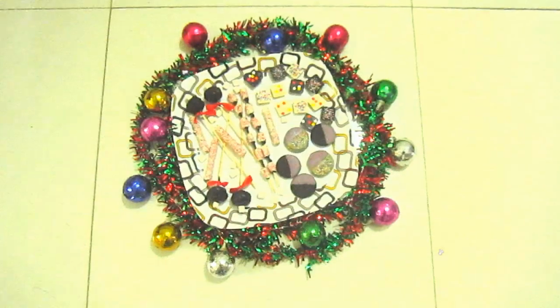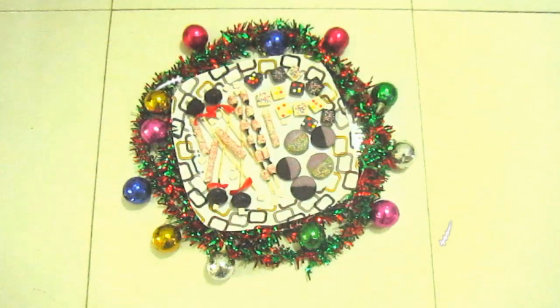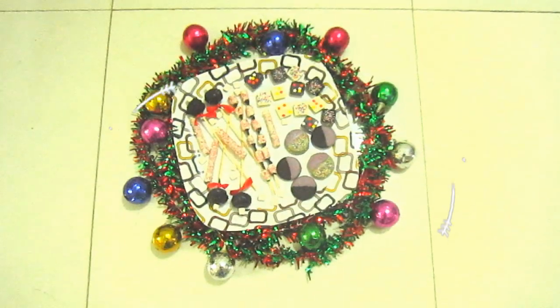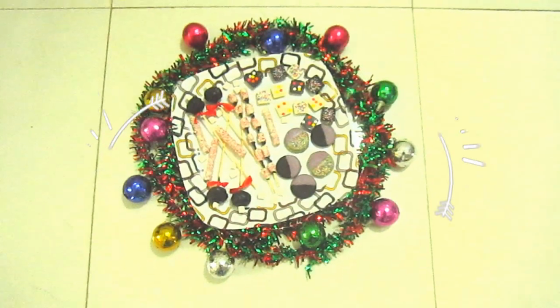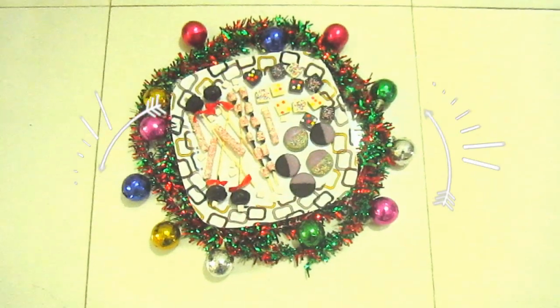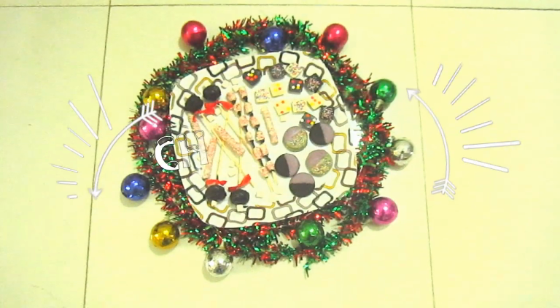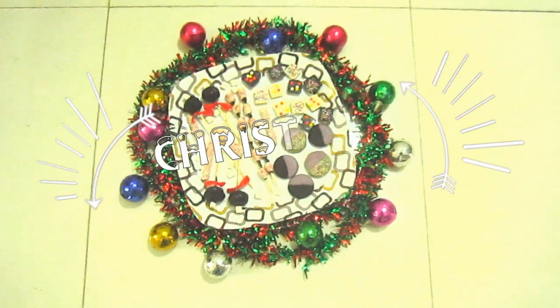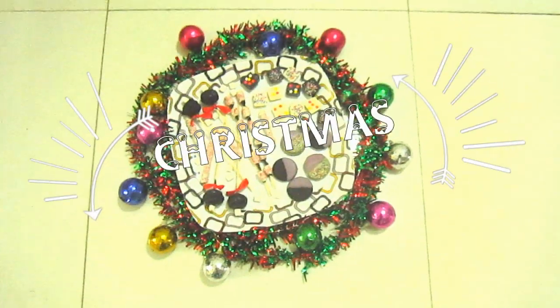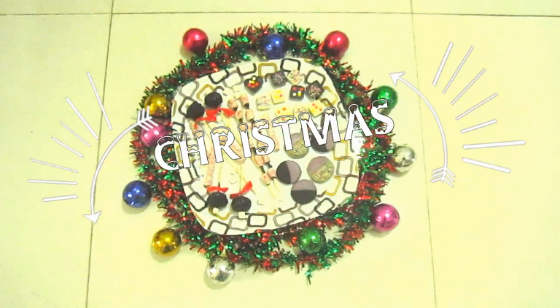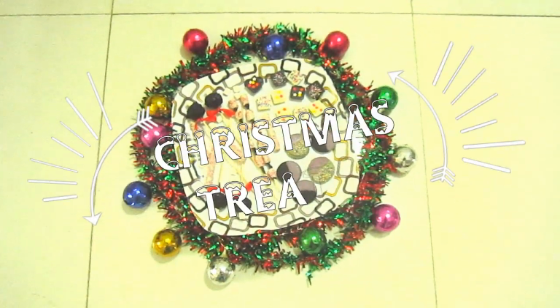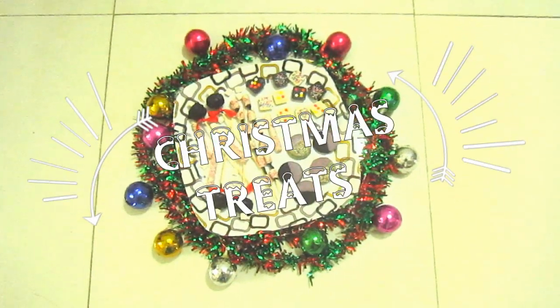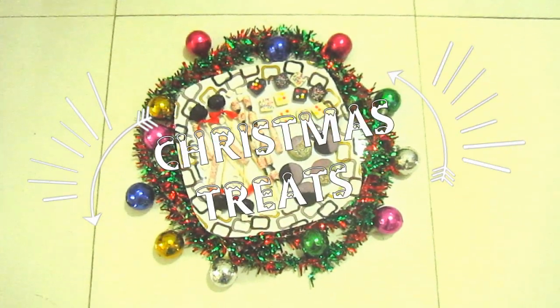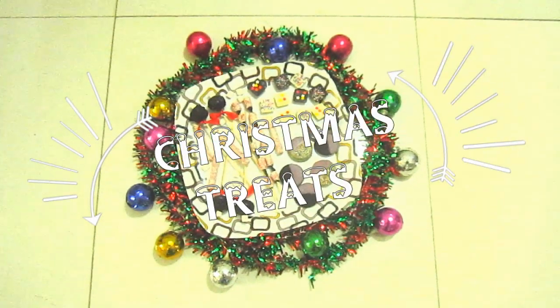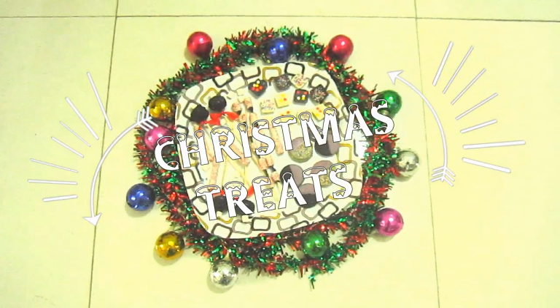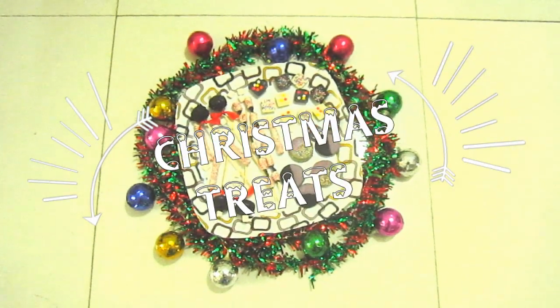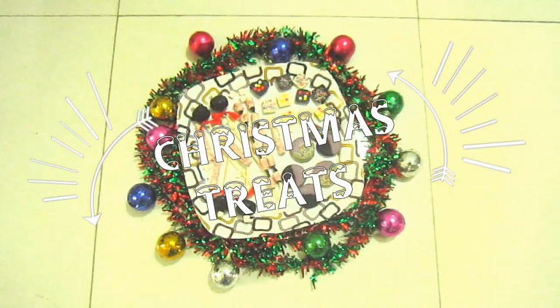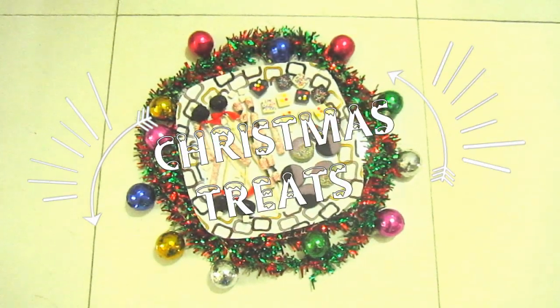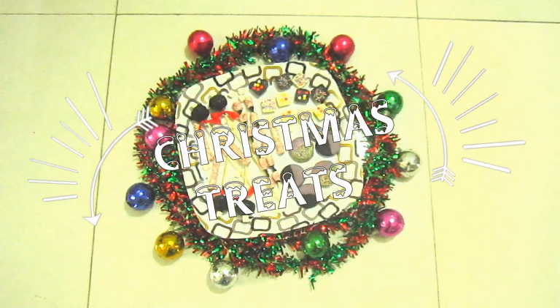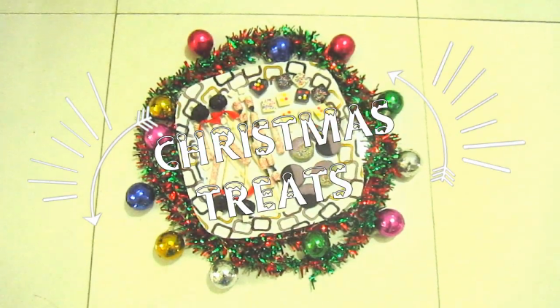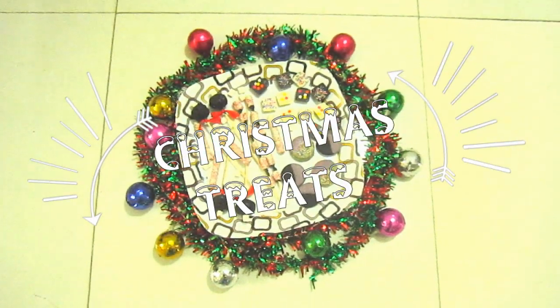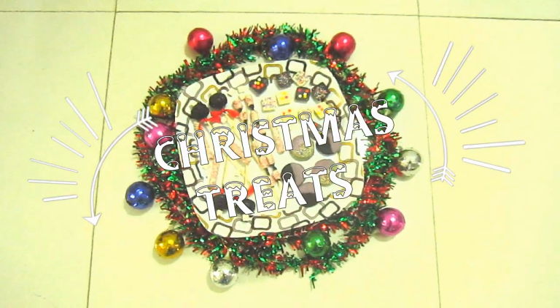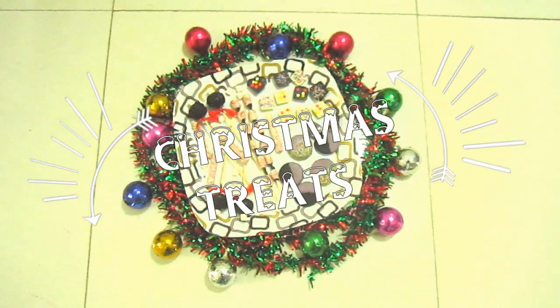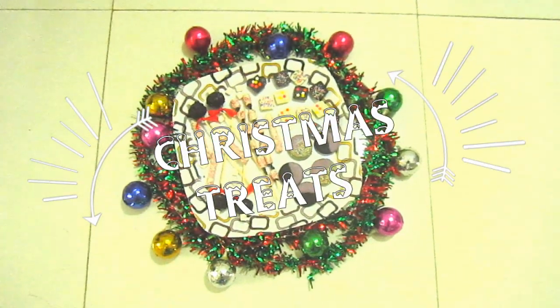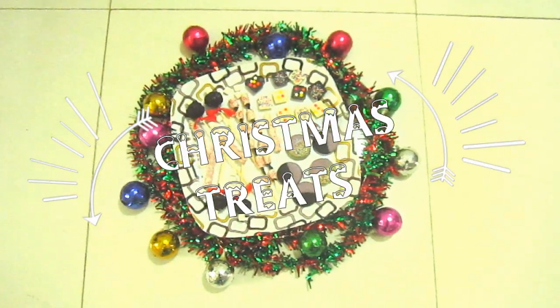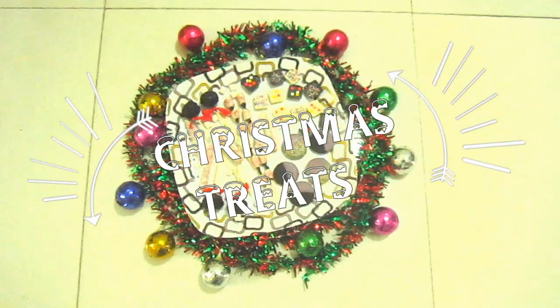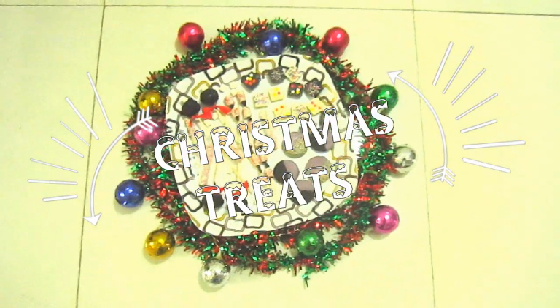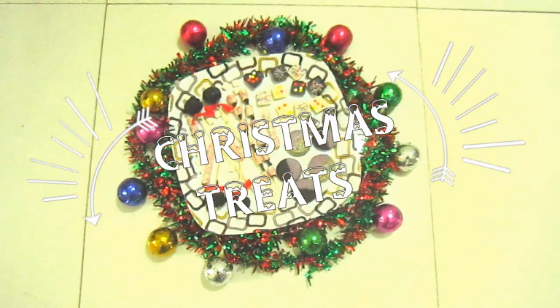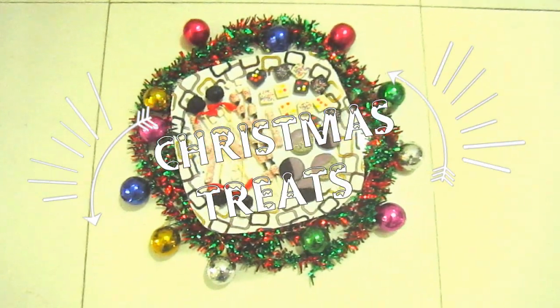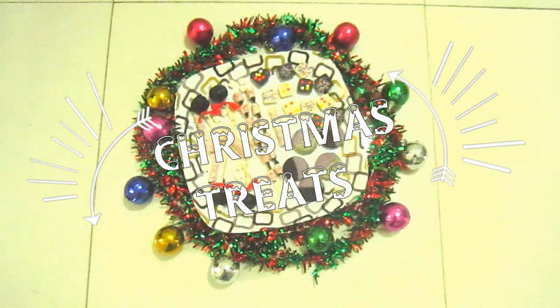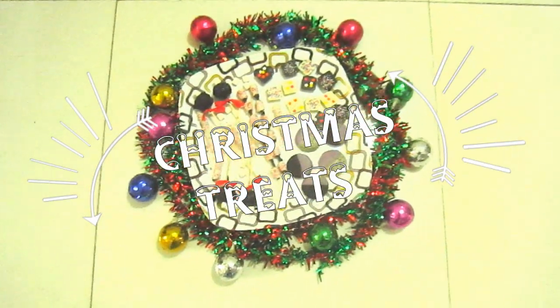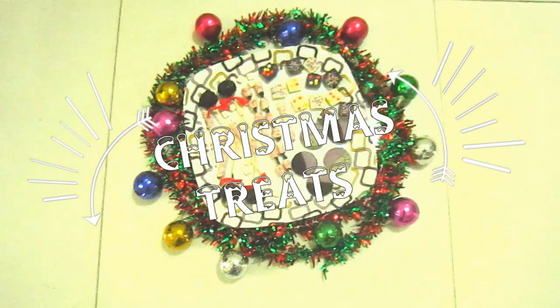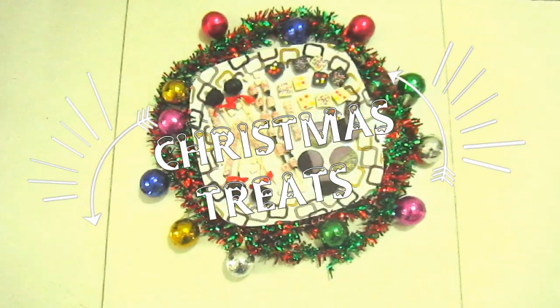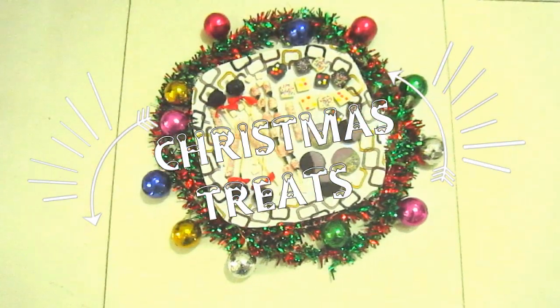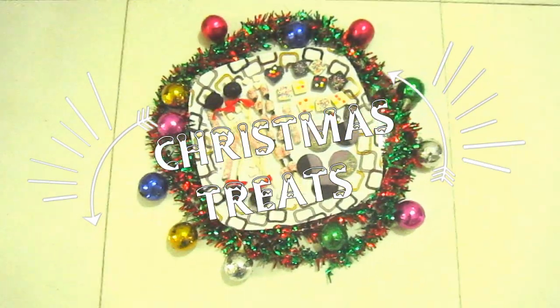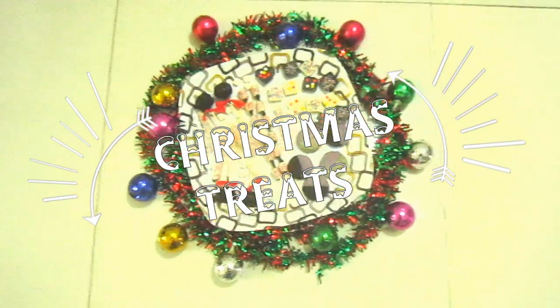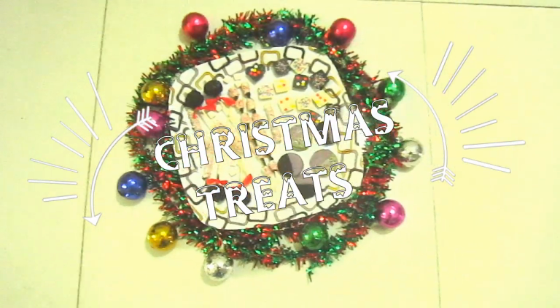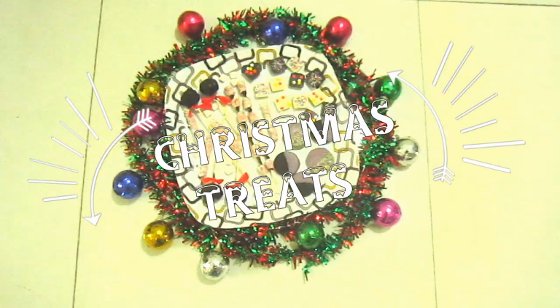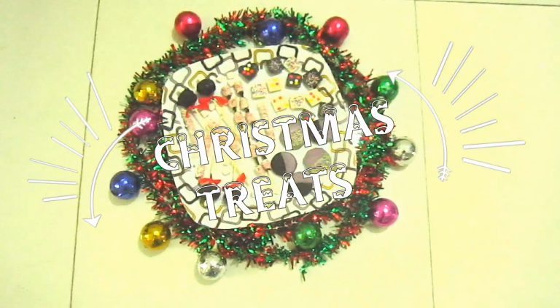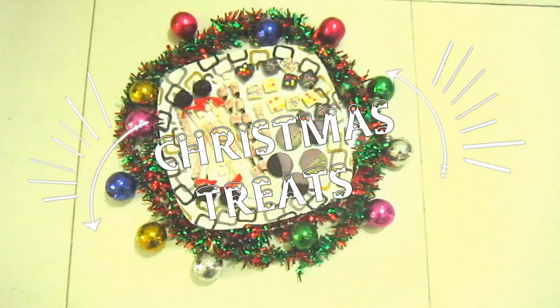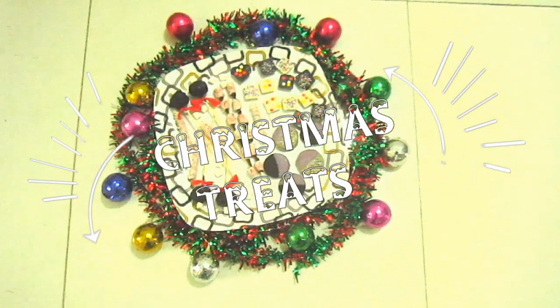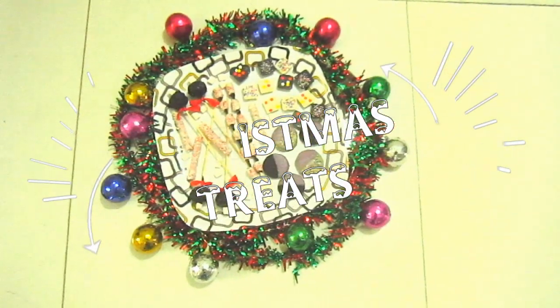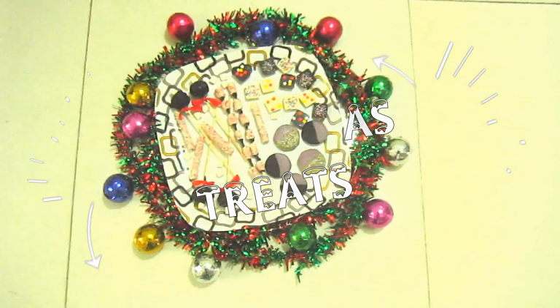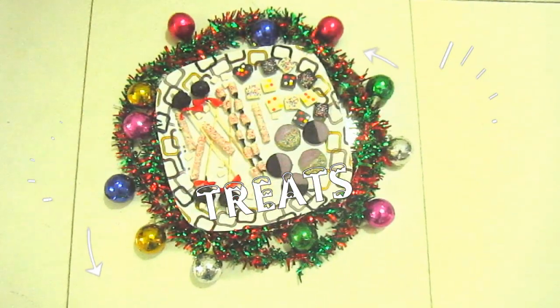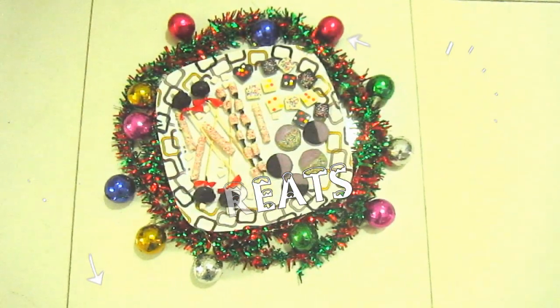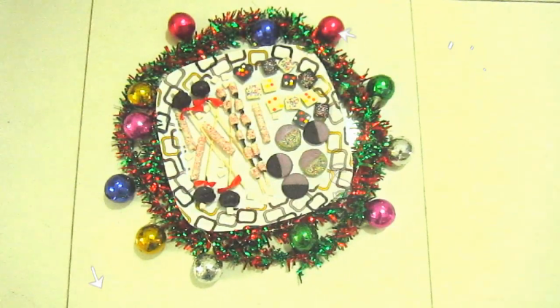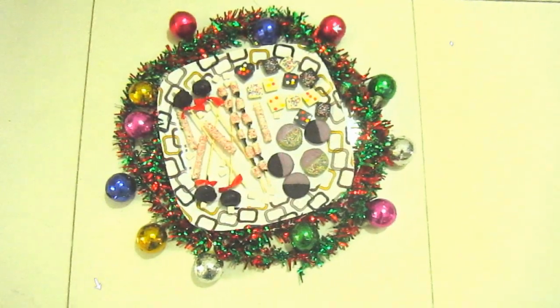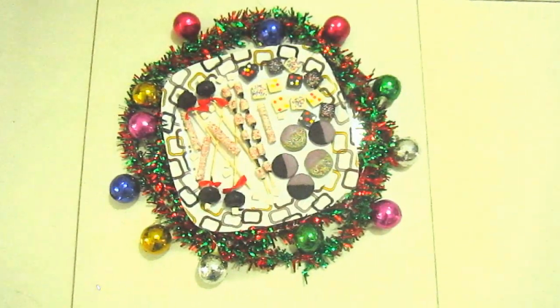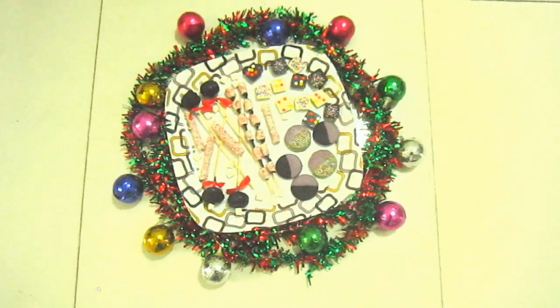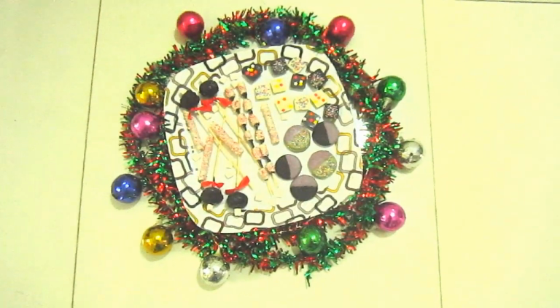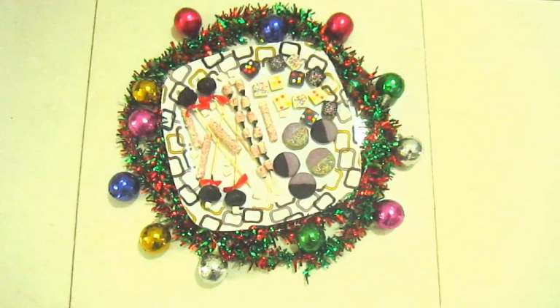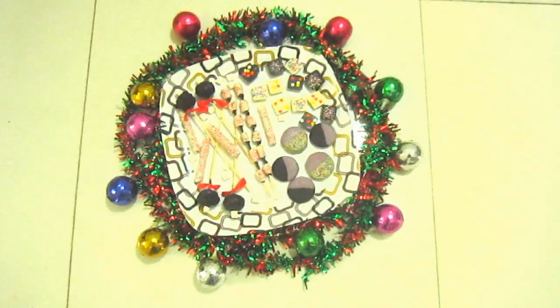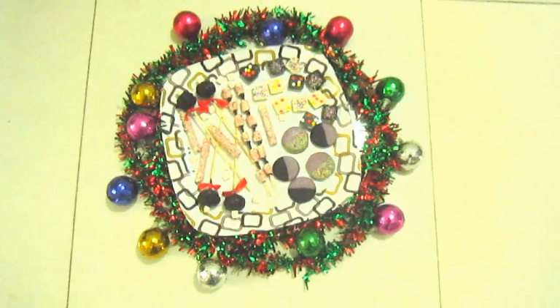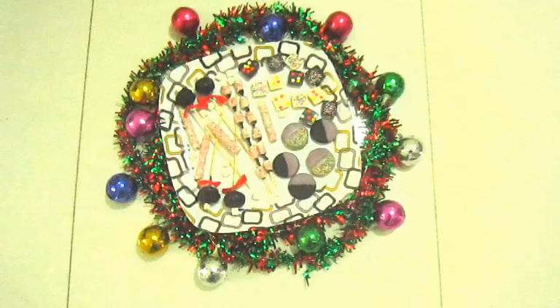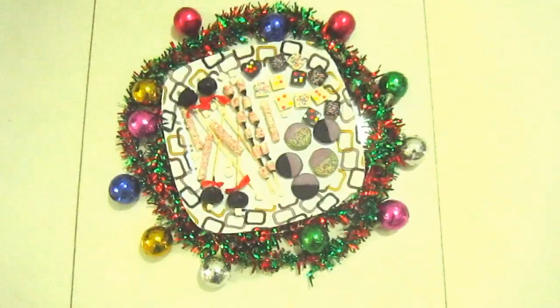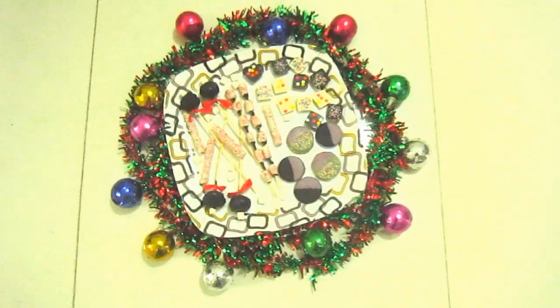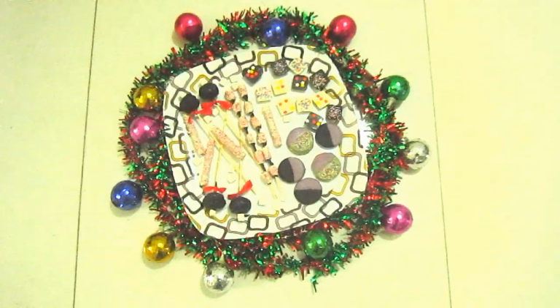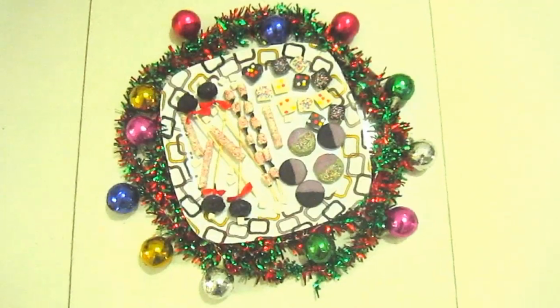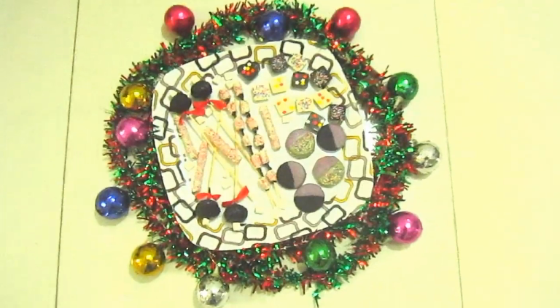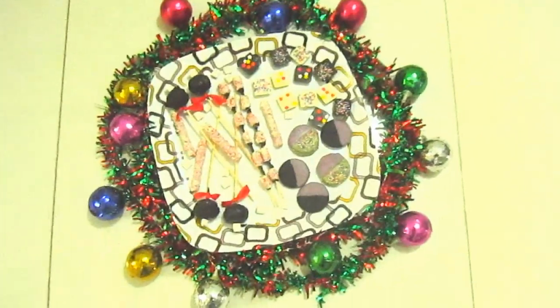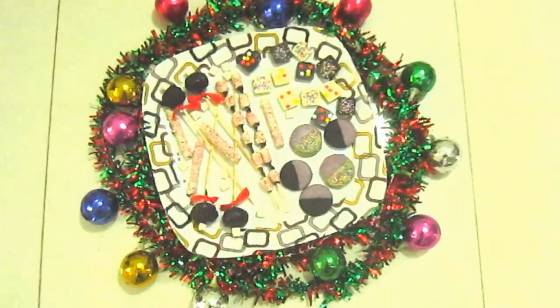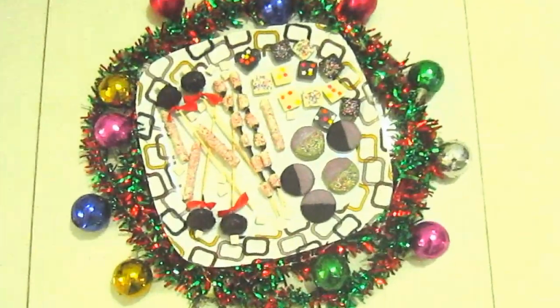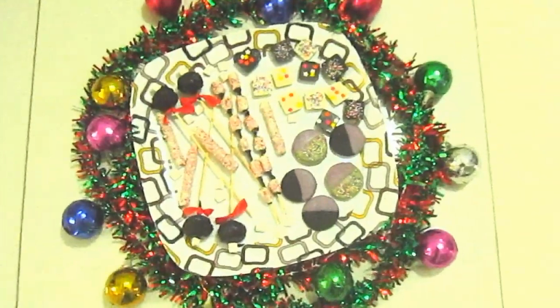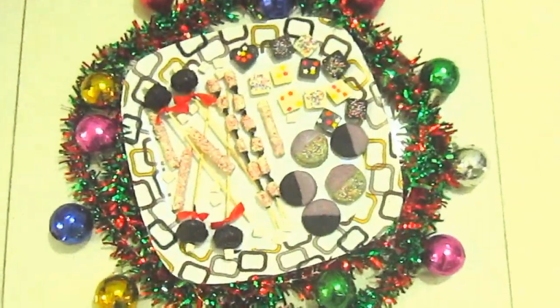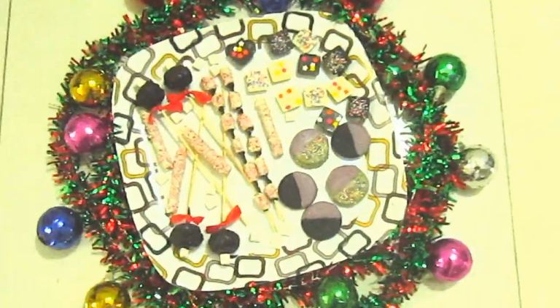Hi guys! For this Christmas, I decided to show you my favorite Christmas treat ideas.